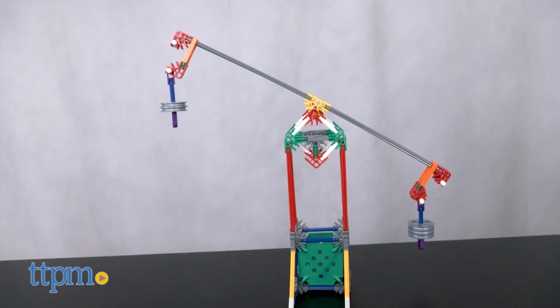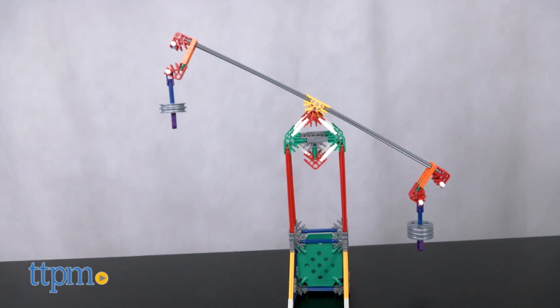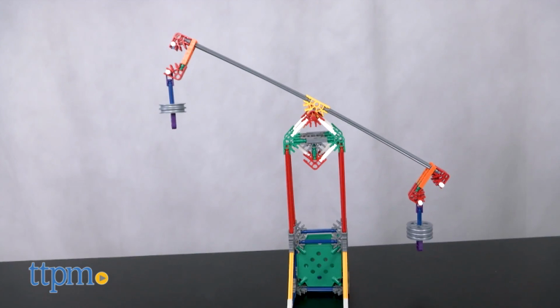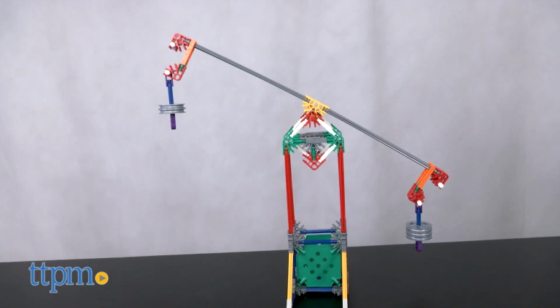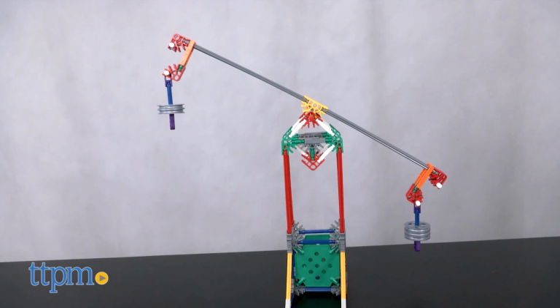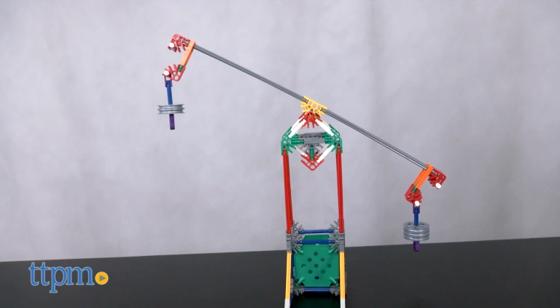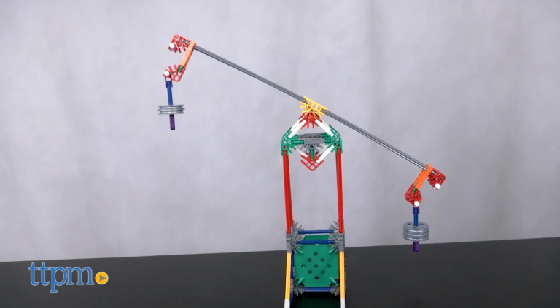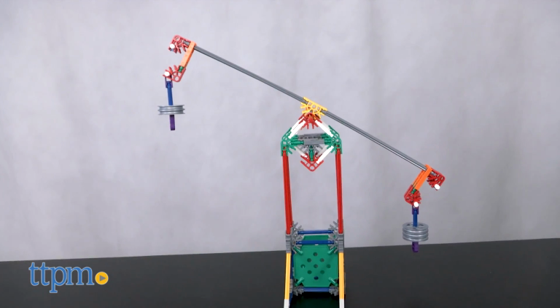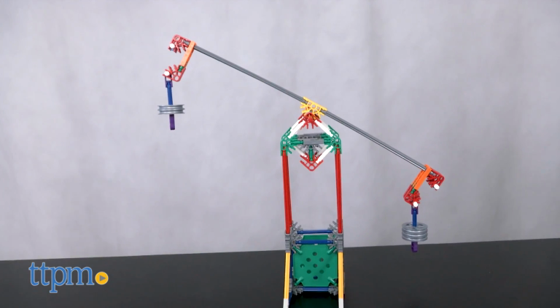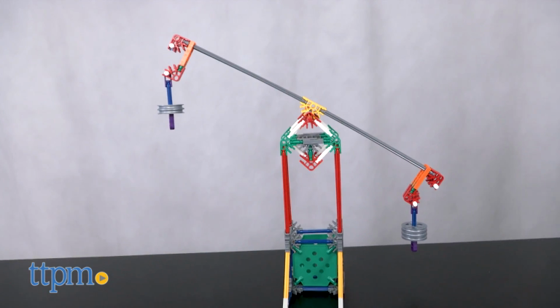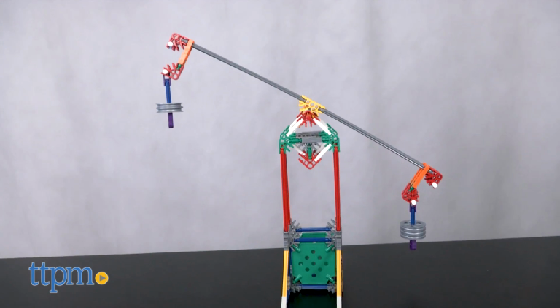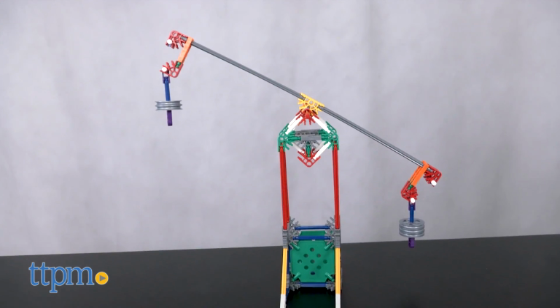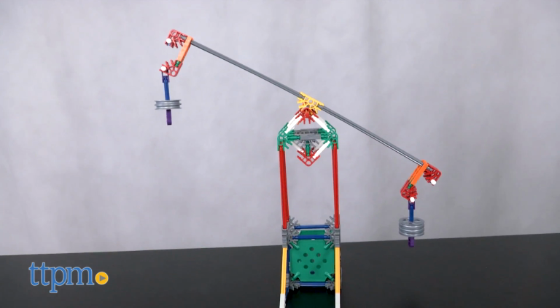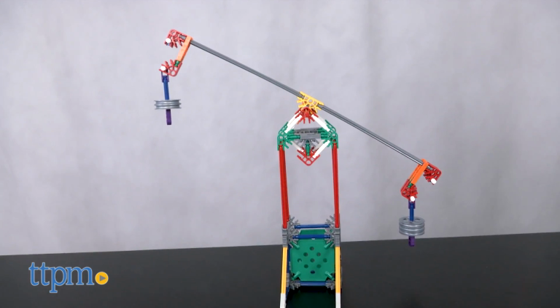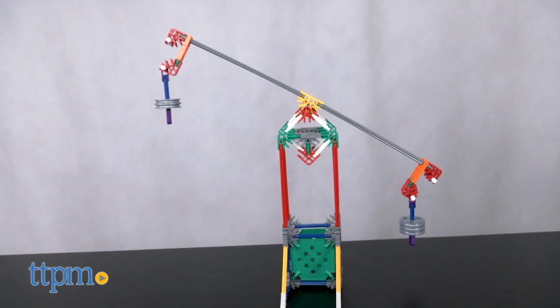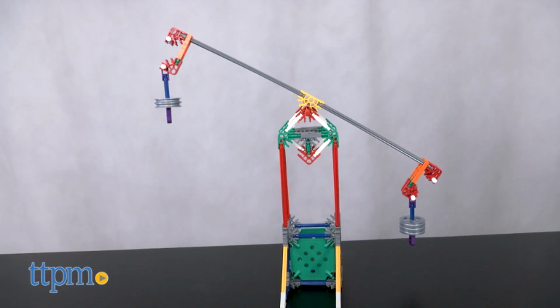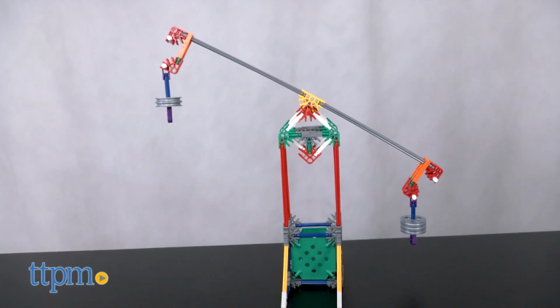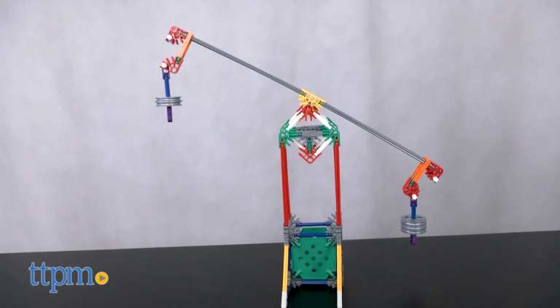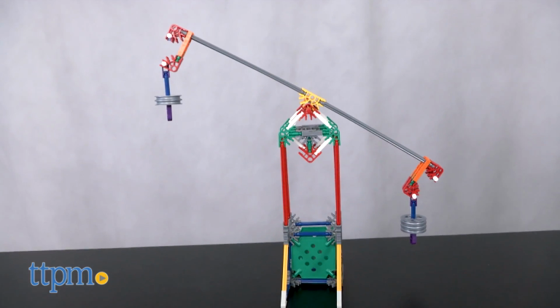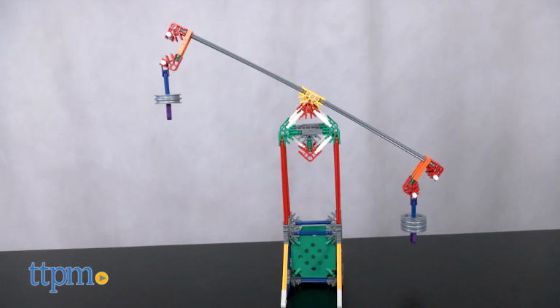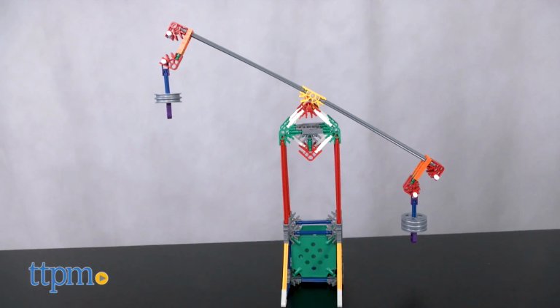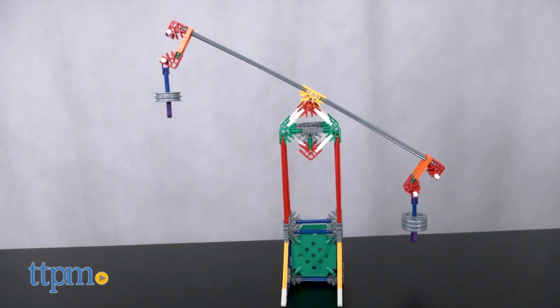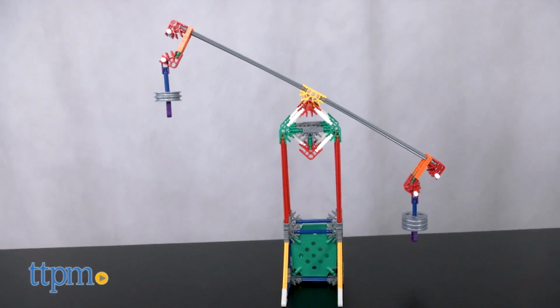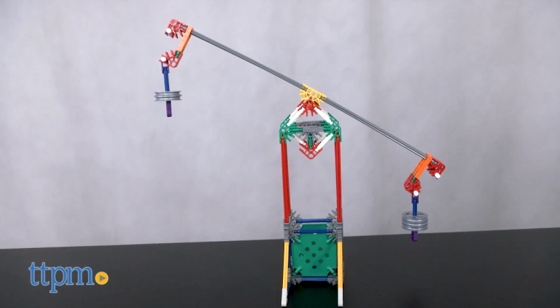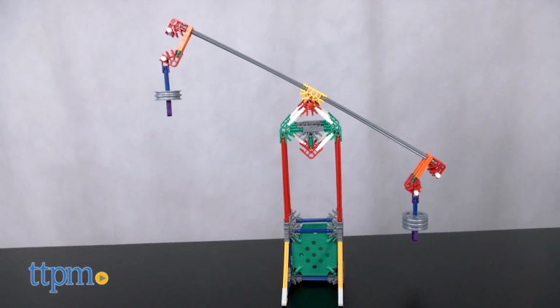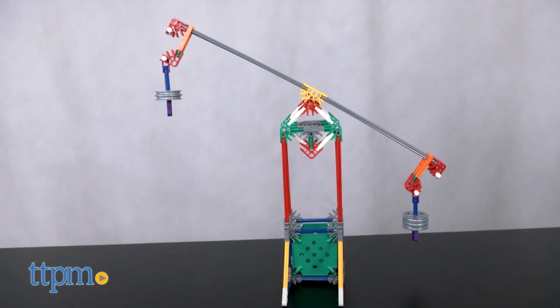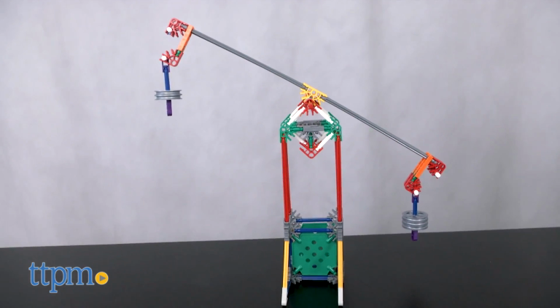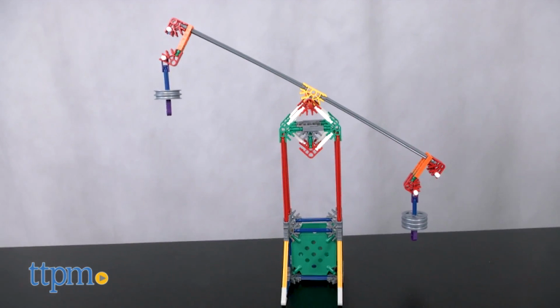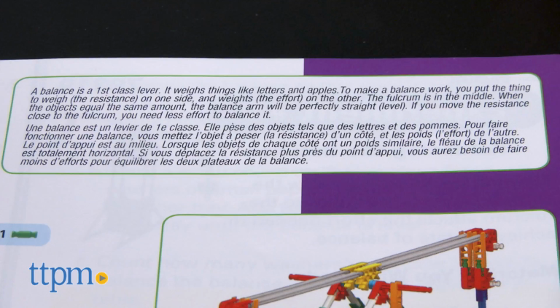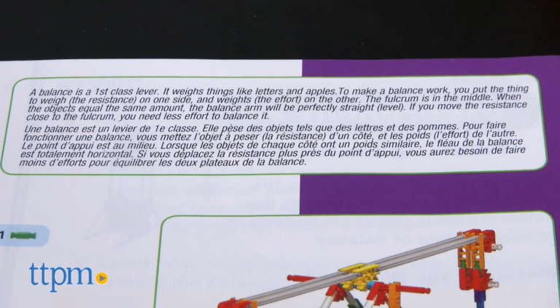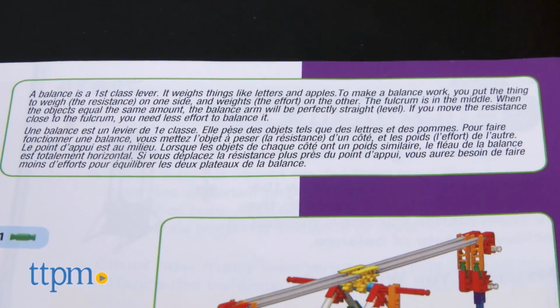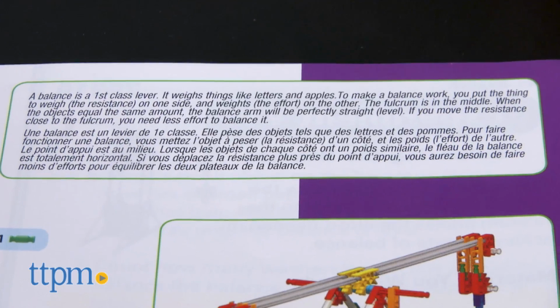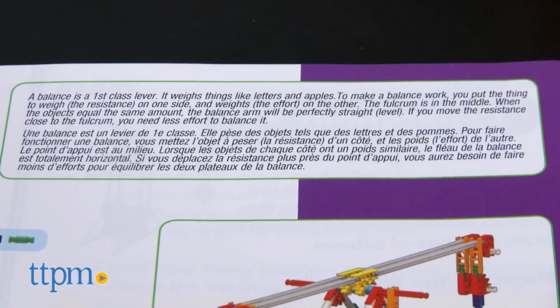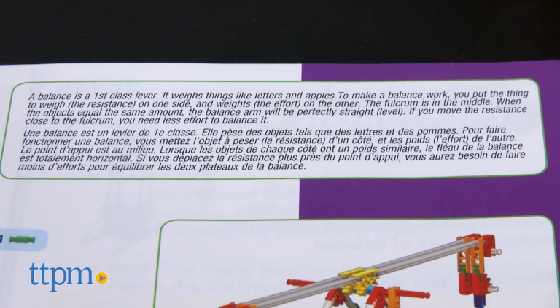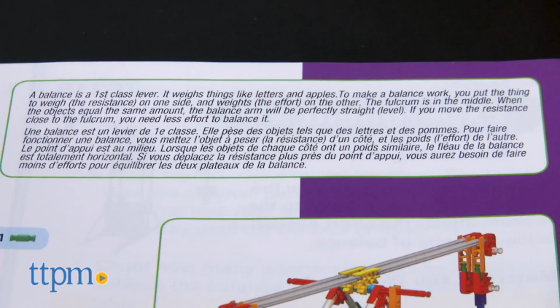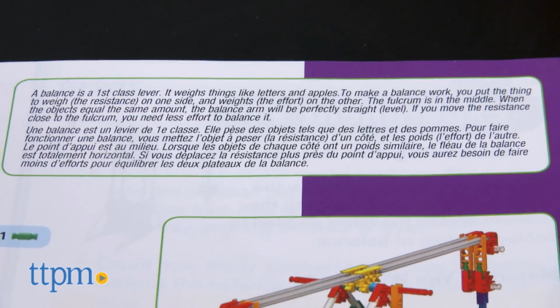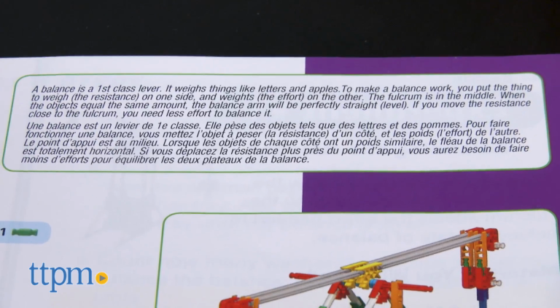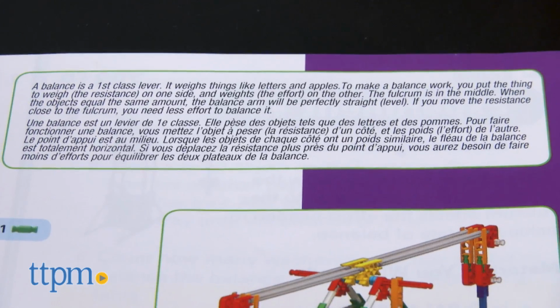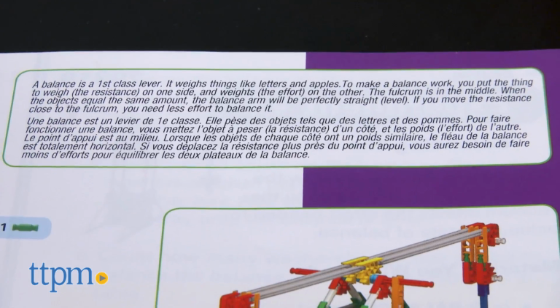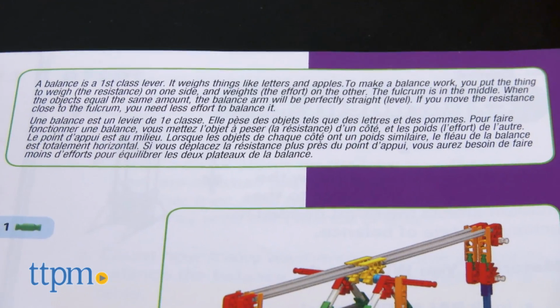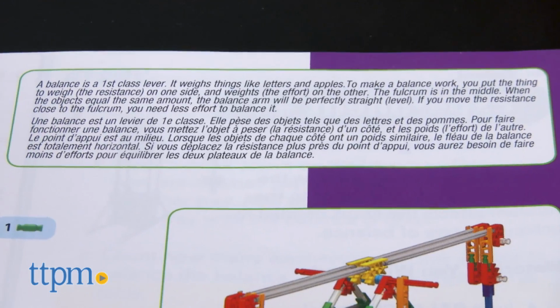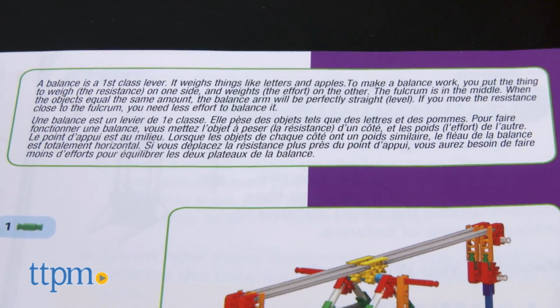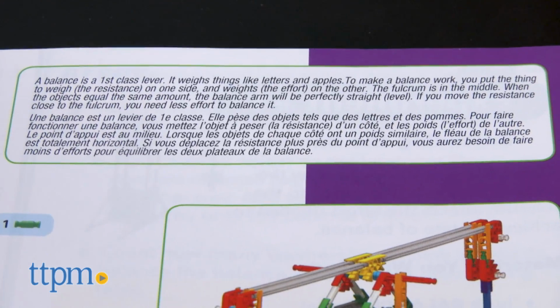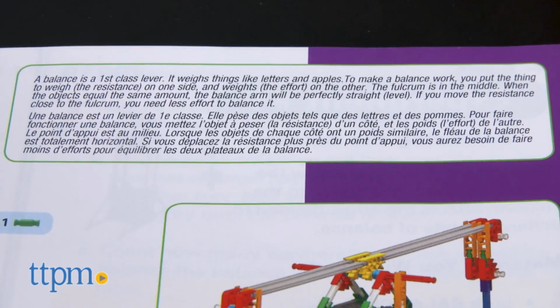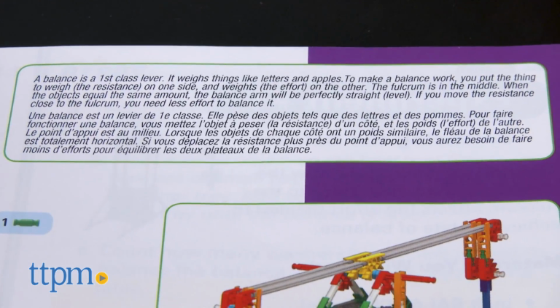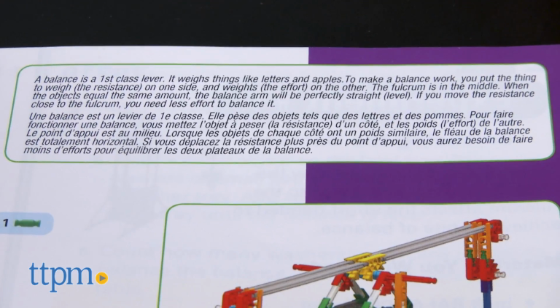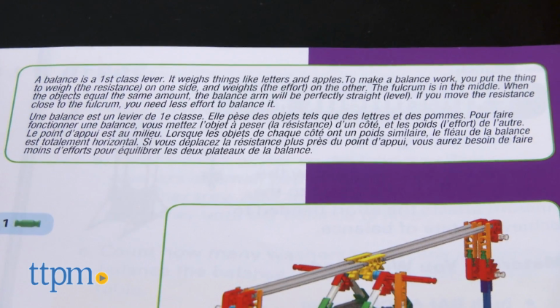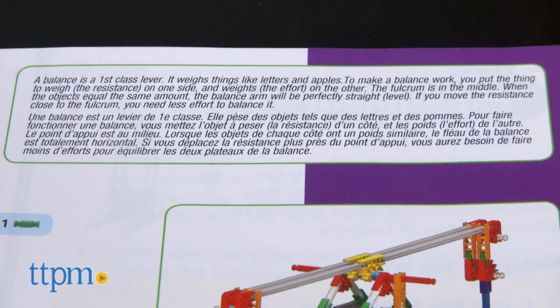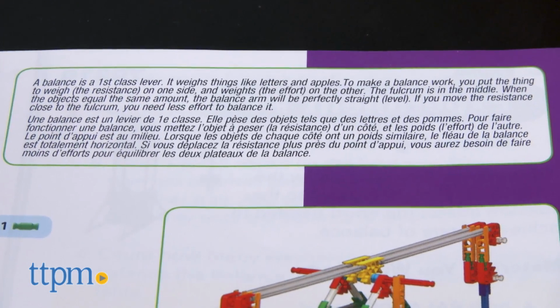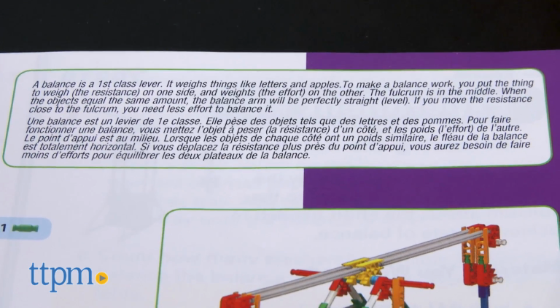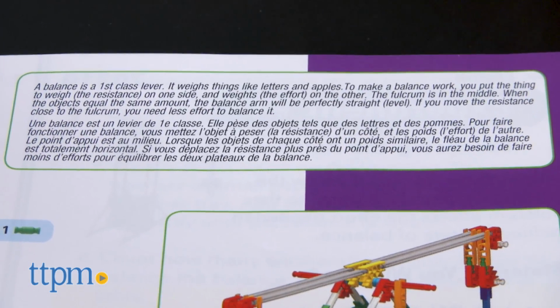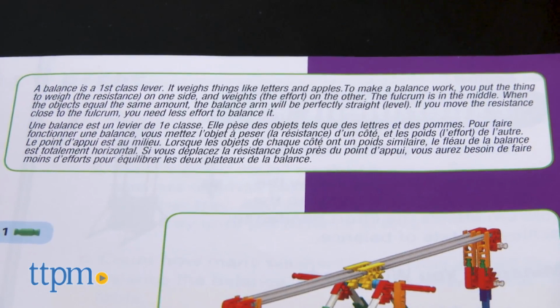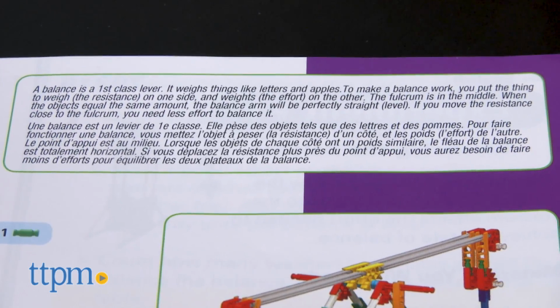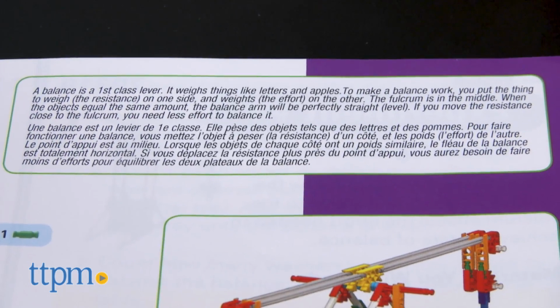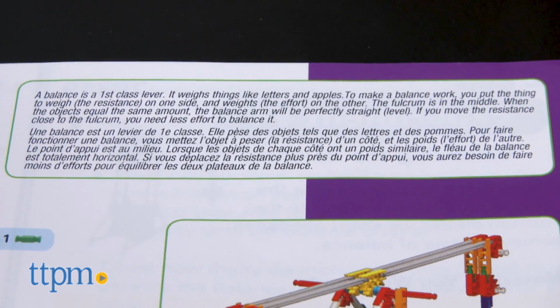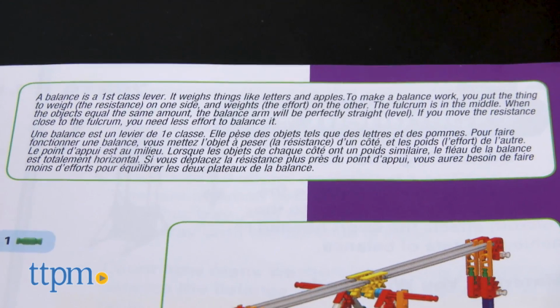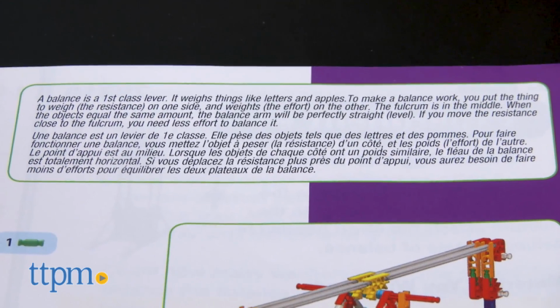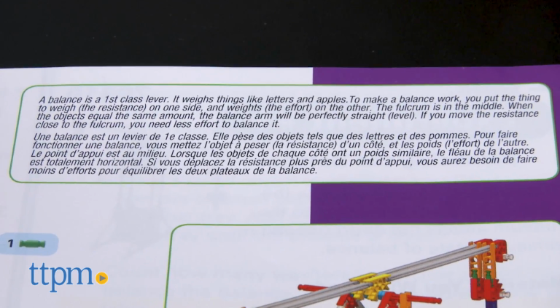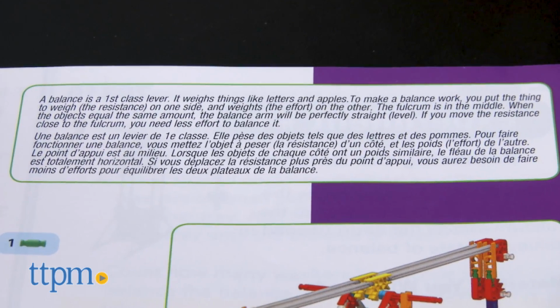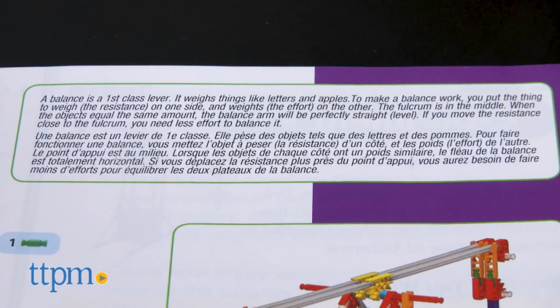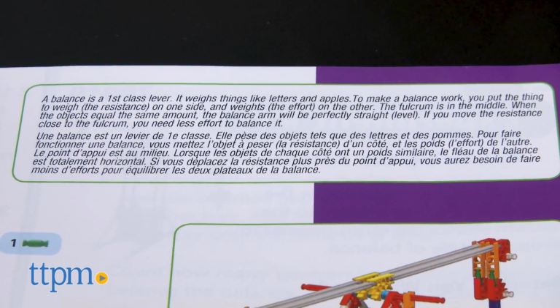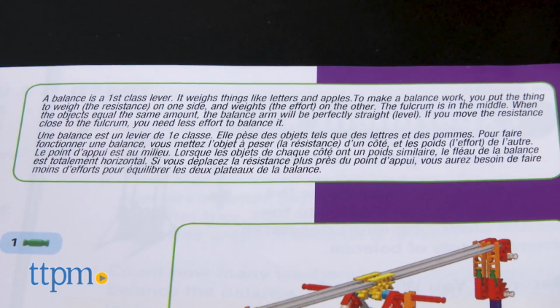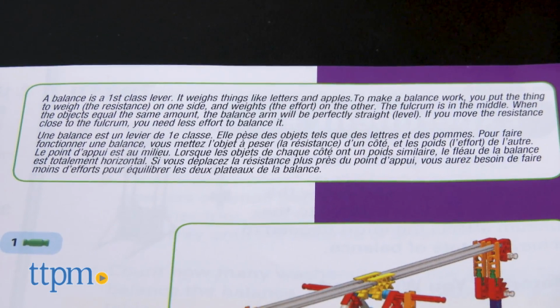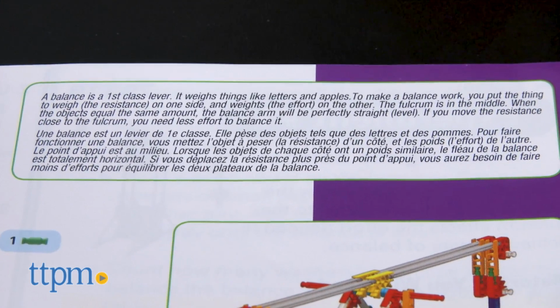The main model is a balance, which is a first-class lever. Not only do the instructions show you how to build it, but they explain what this type of lever is.